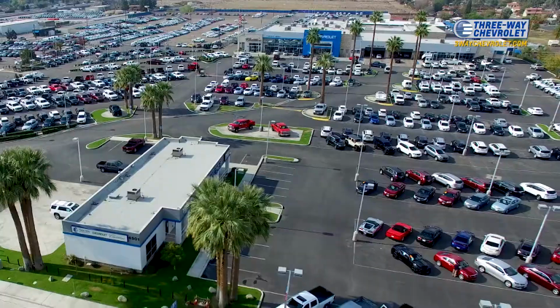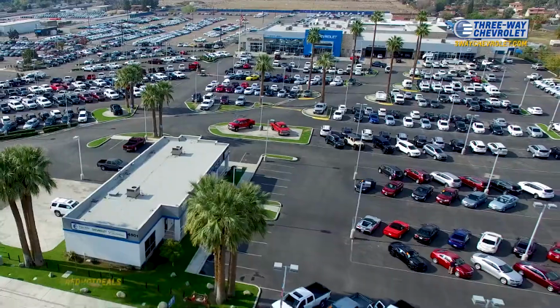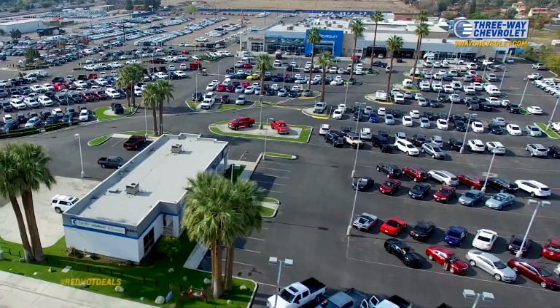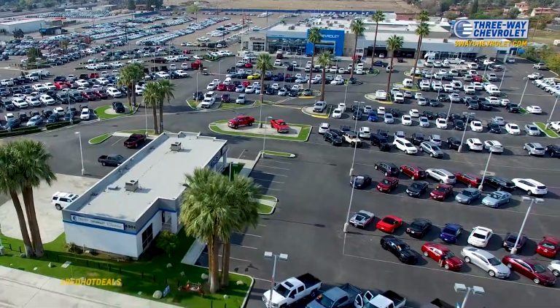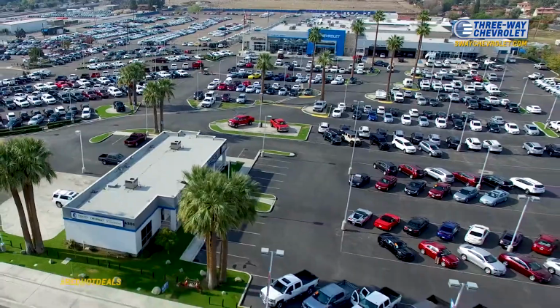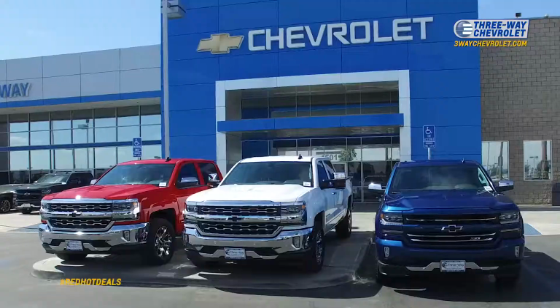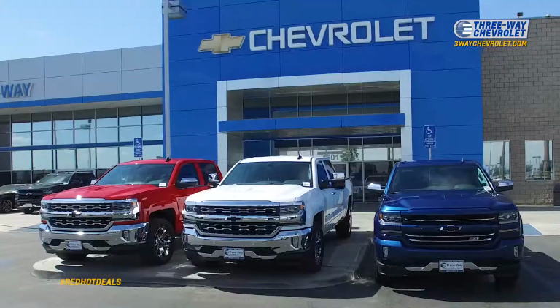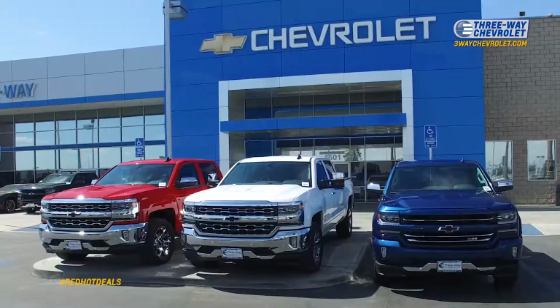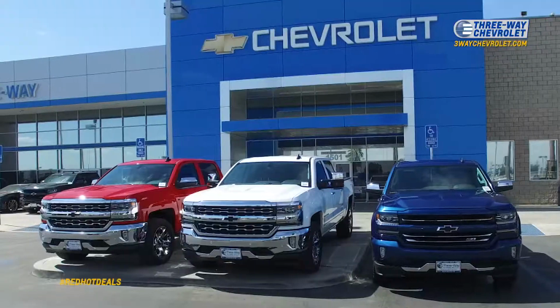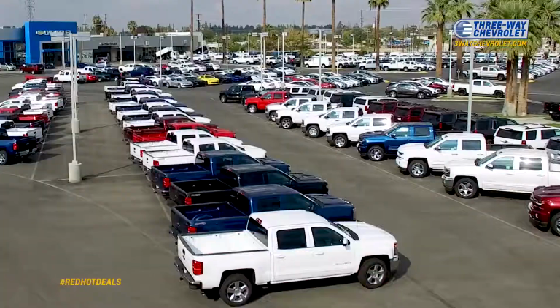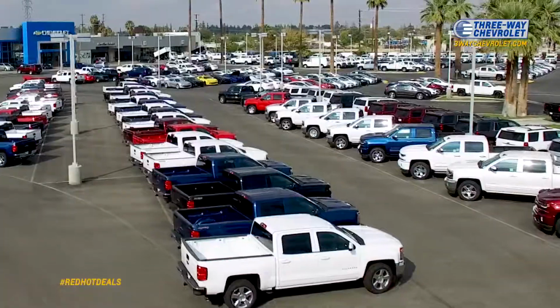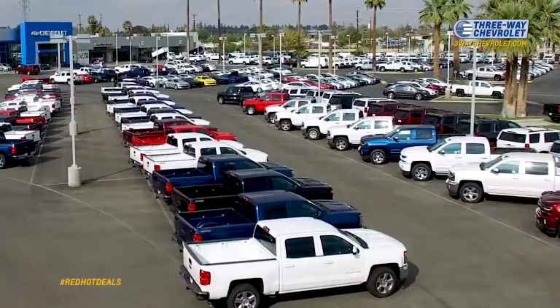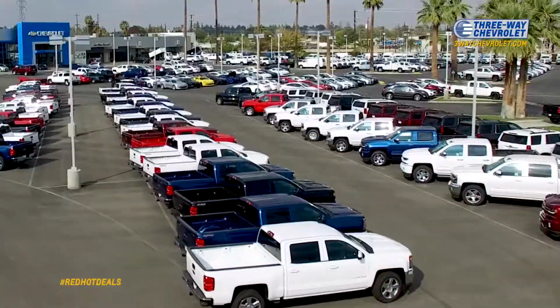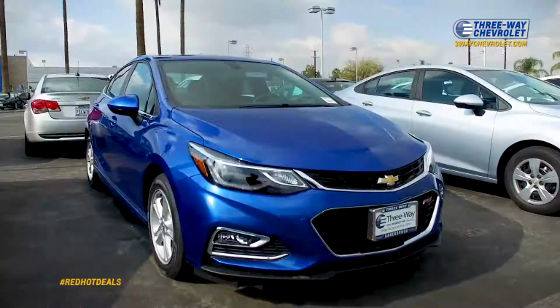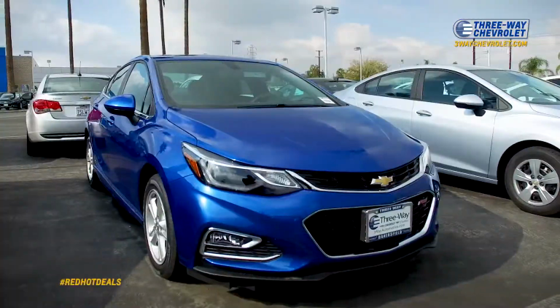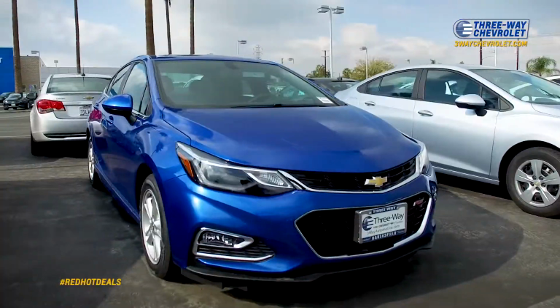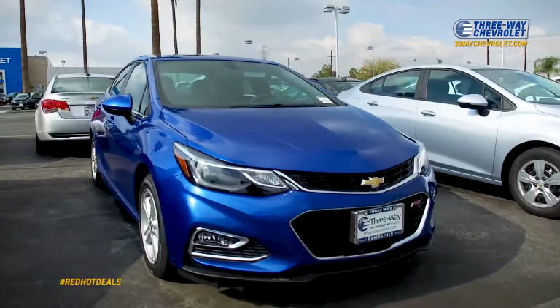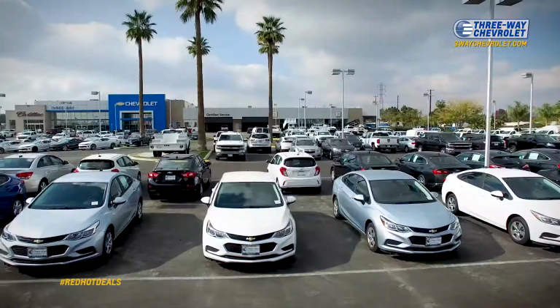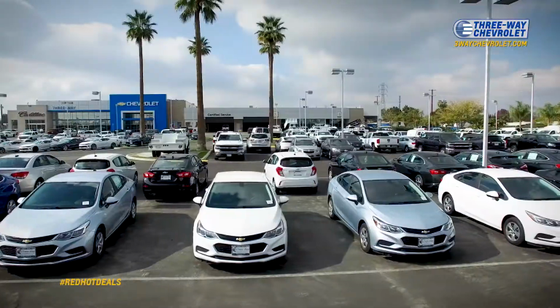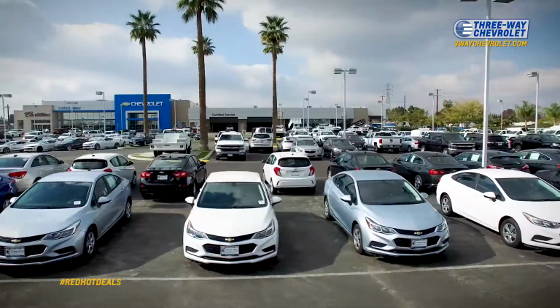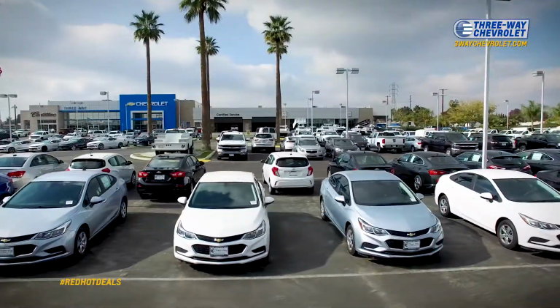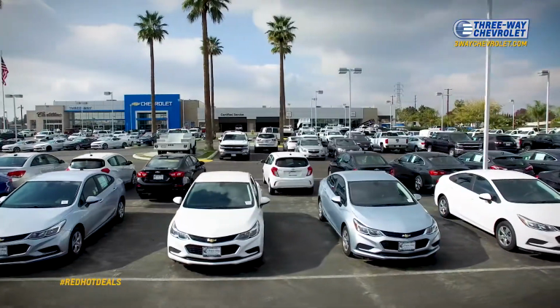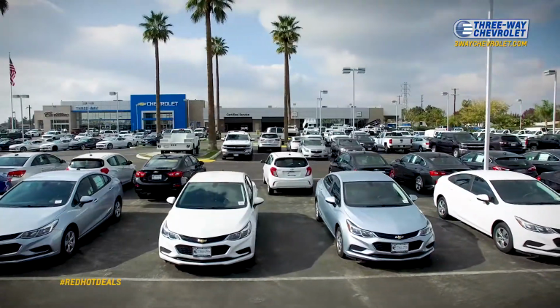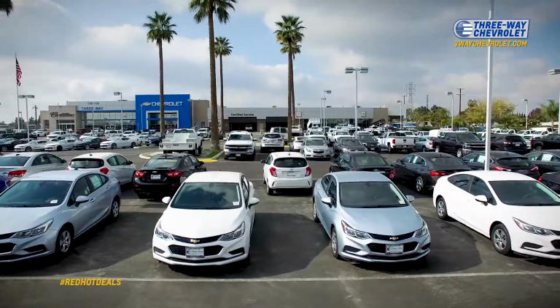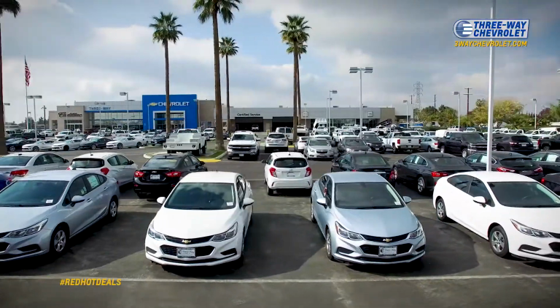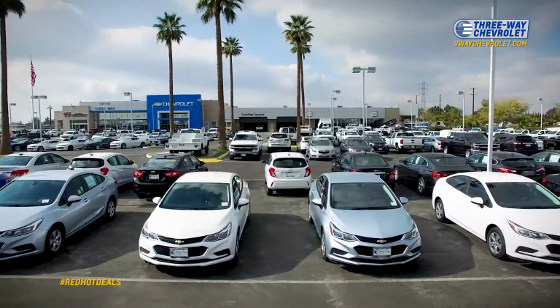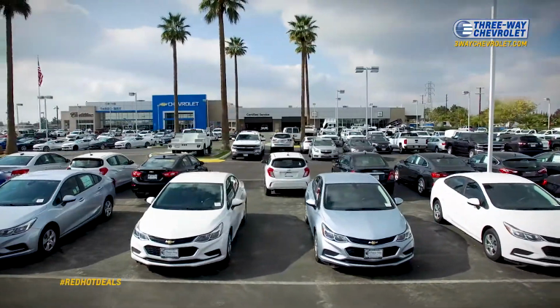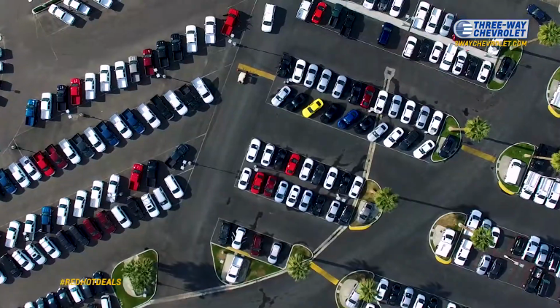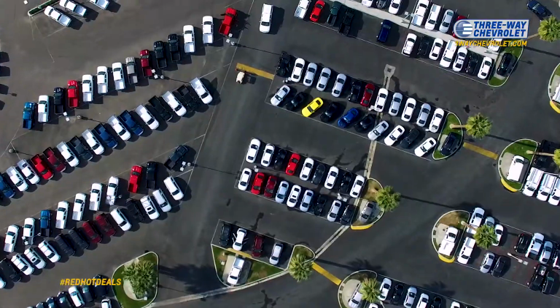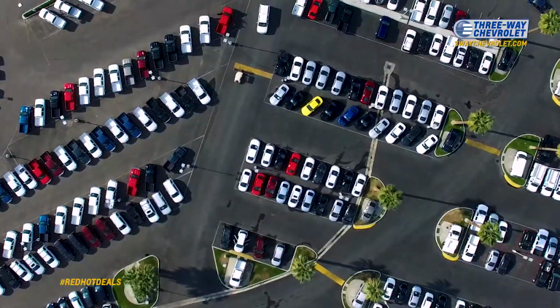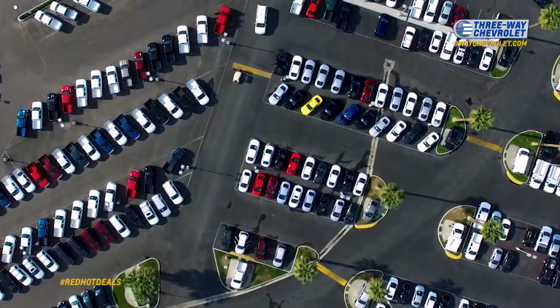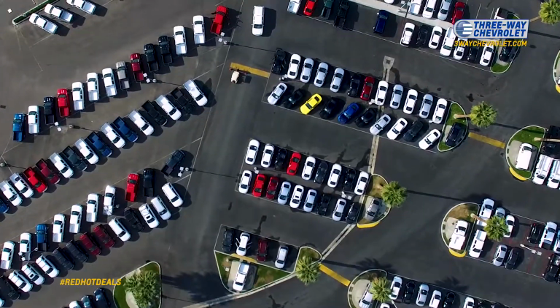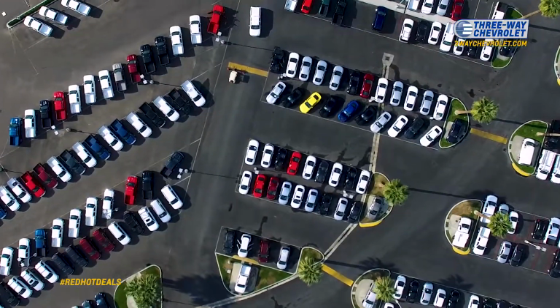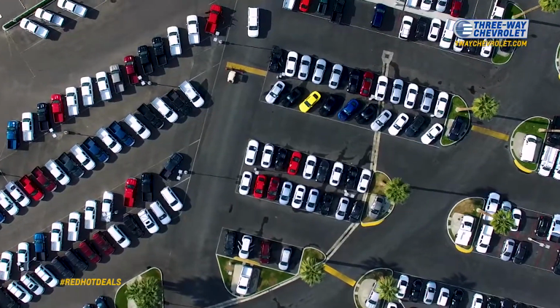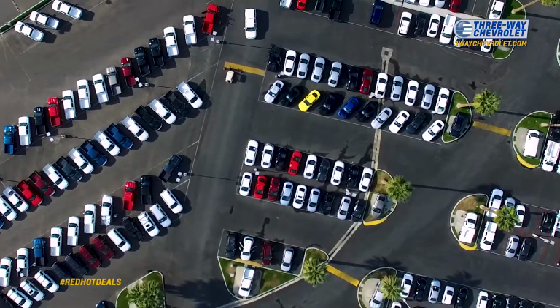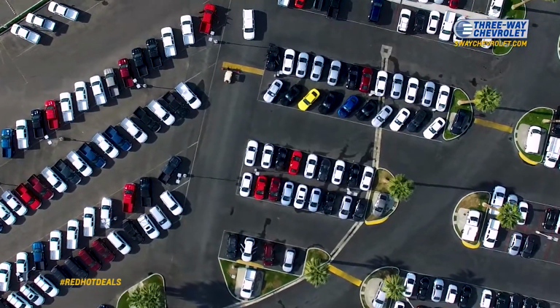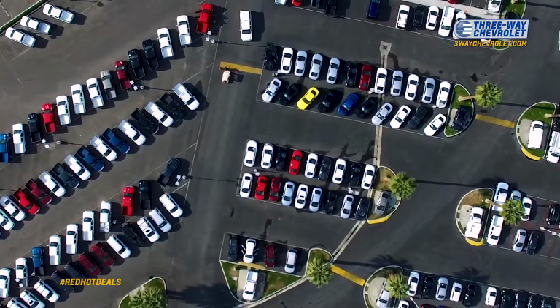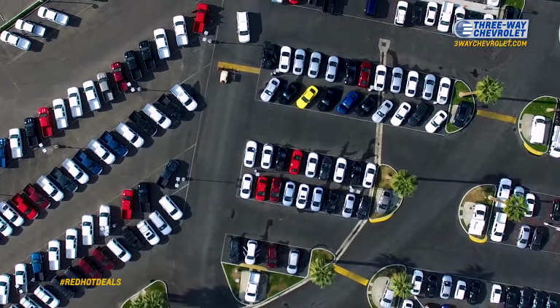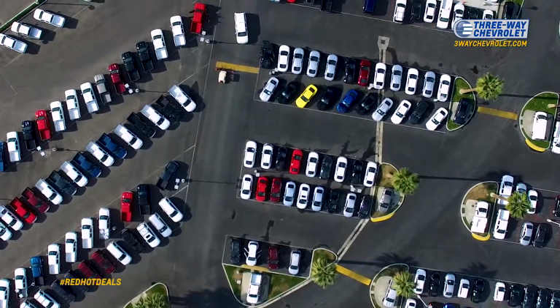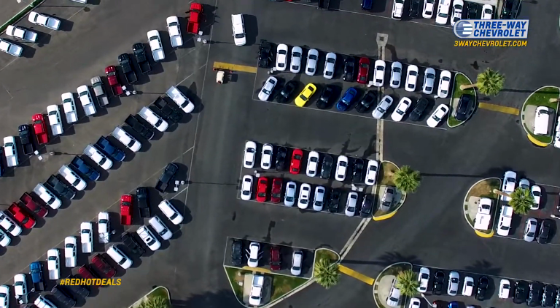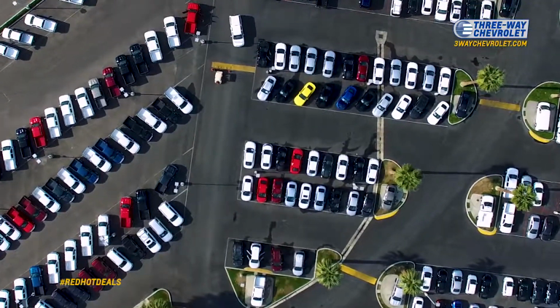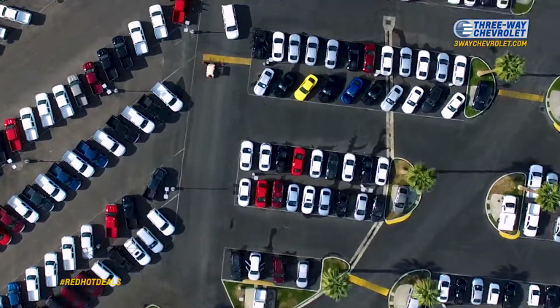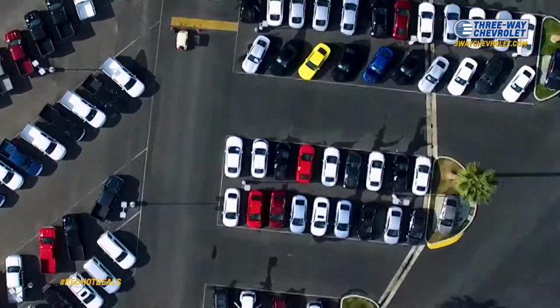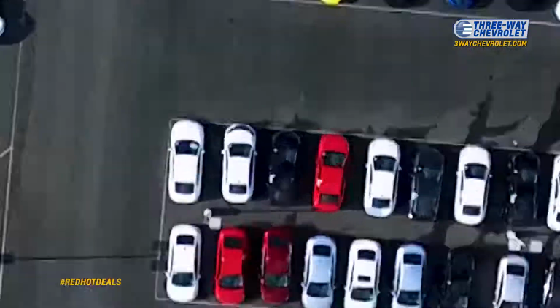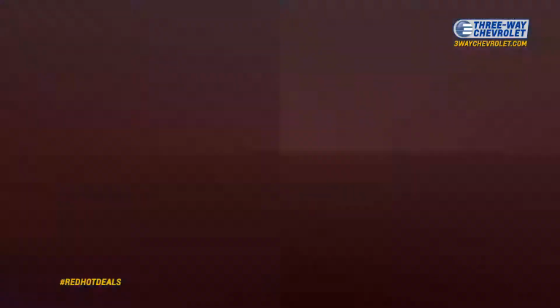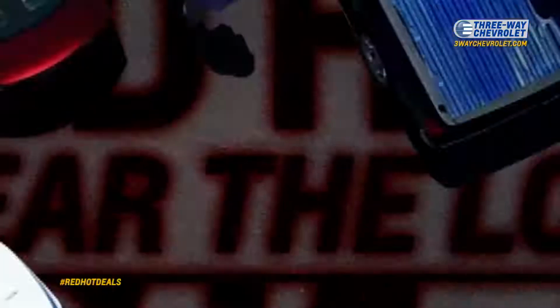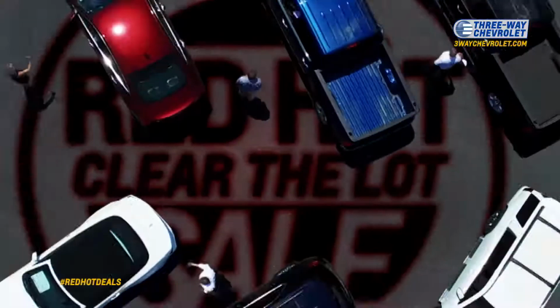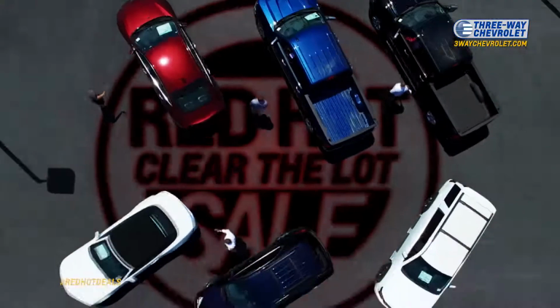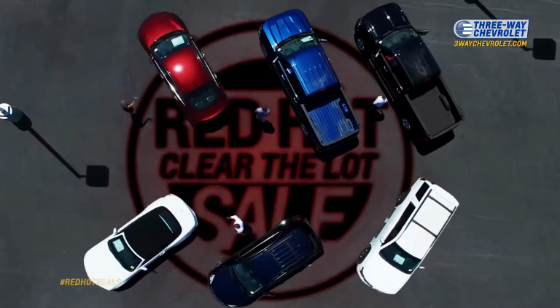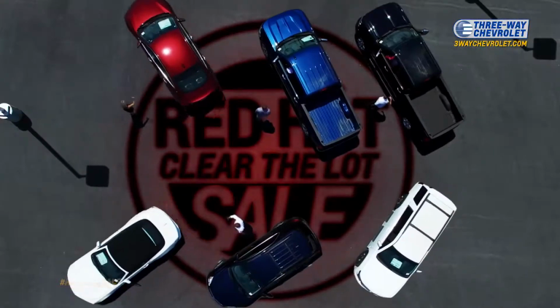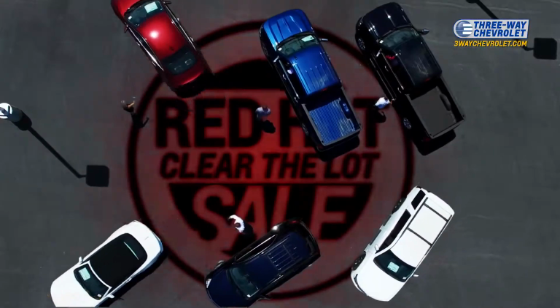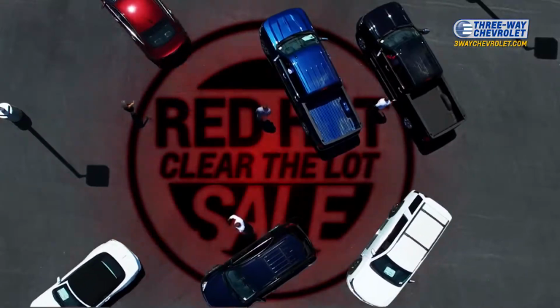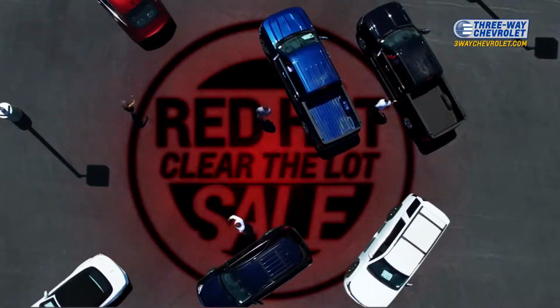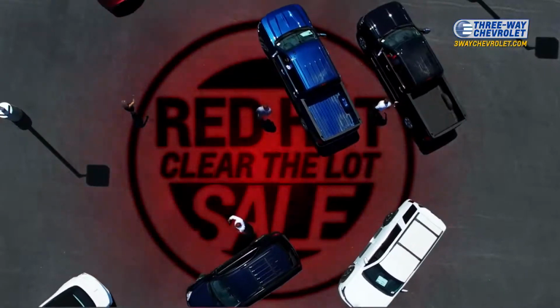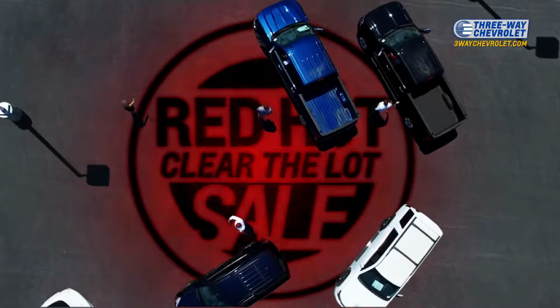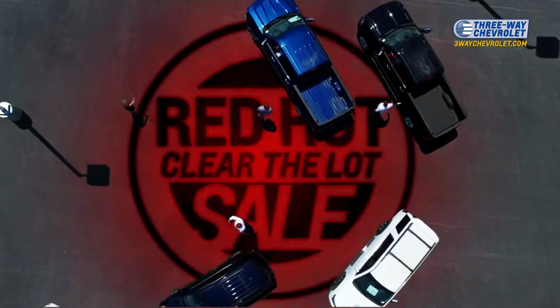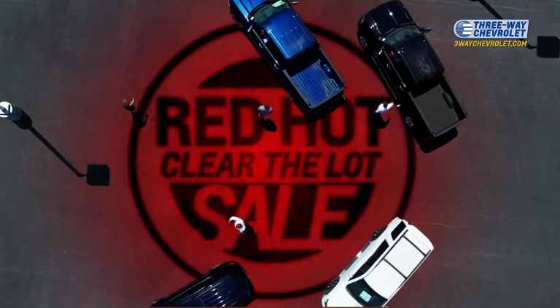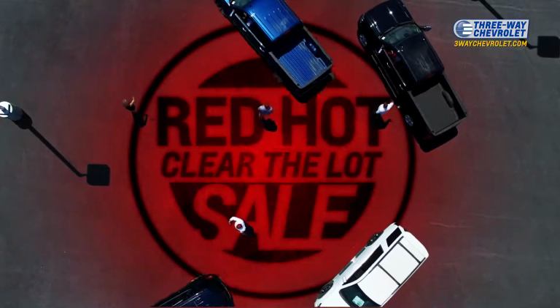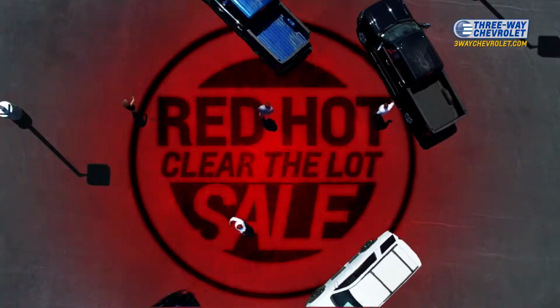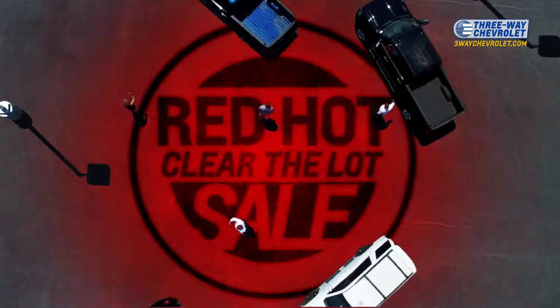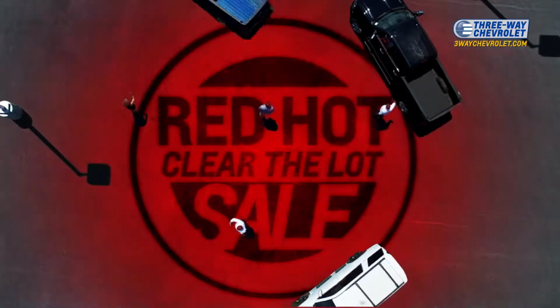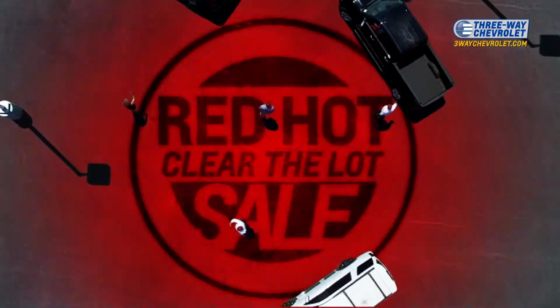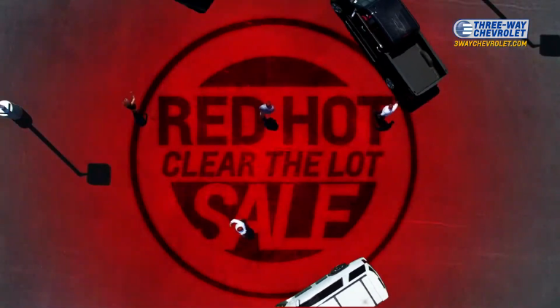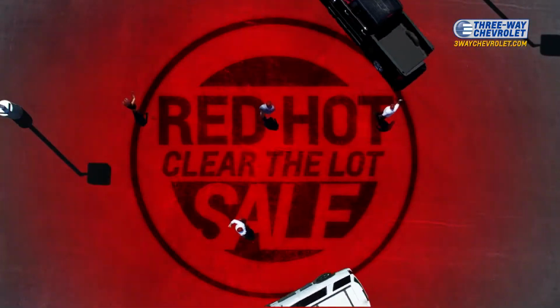At 3-Way Chevrolet, the lot is packed full with hundreds of new Chevys, and it needs to be cleared. It's the Red Hot Clear the Lot Sale.